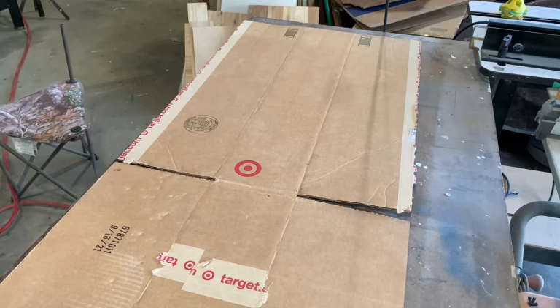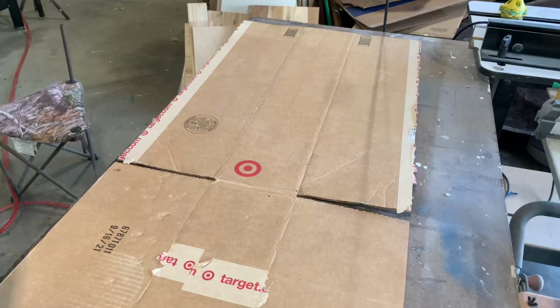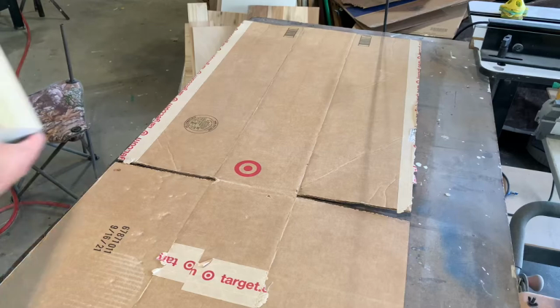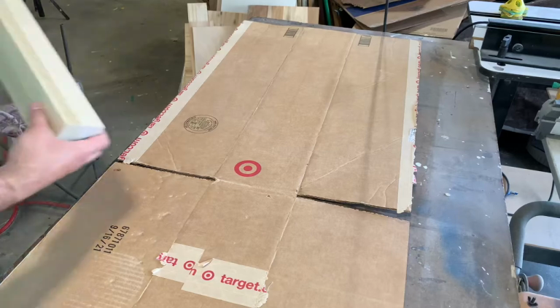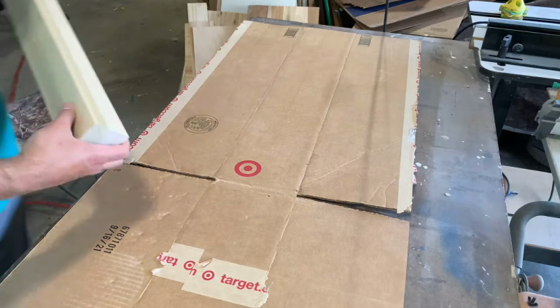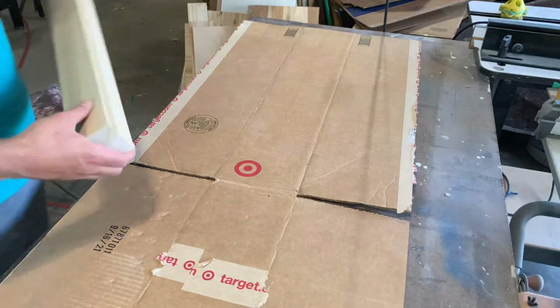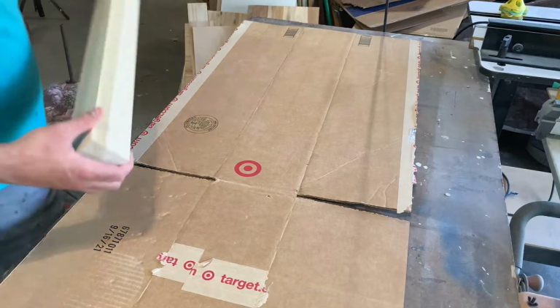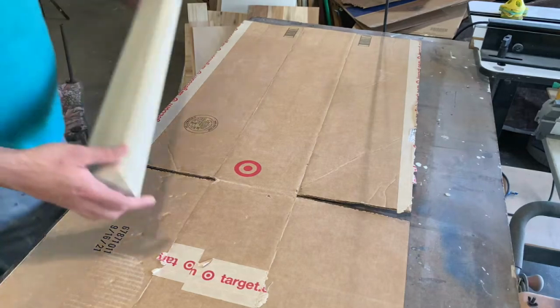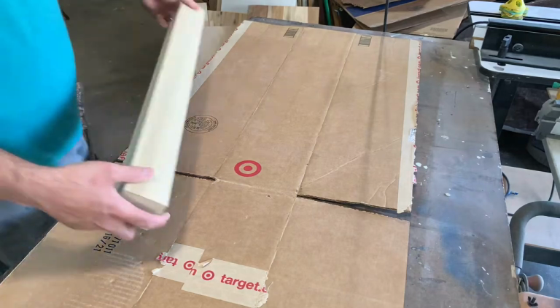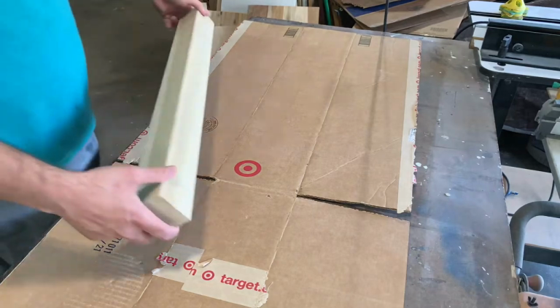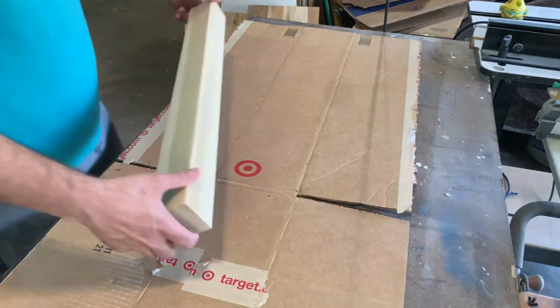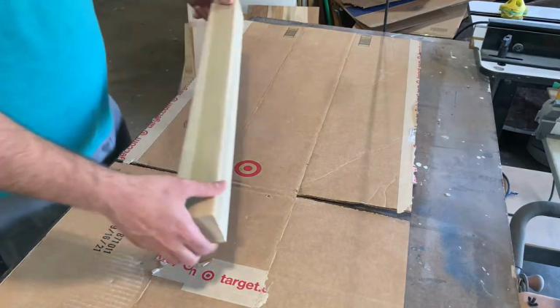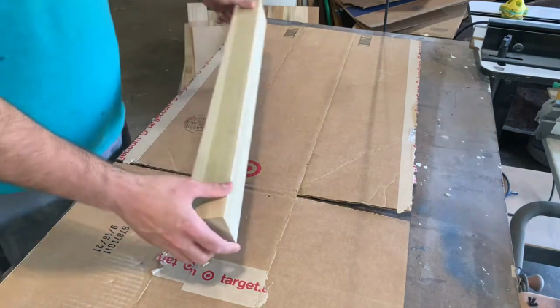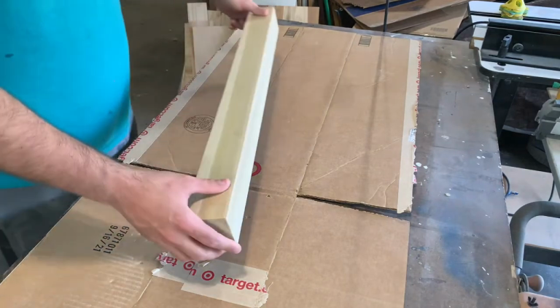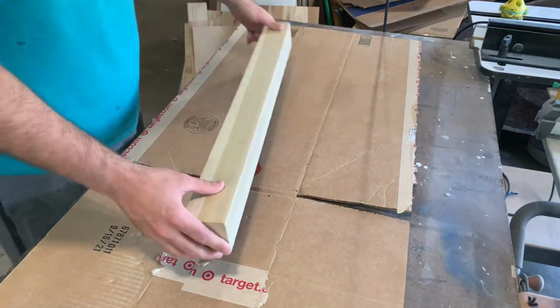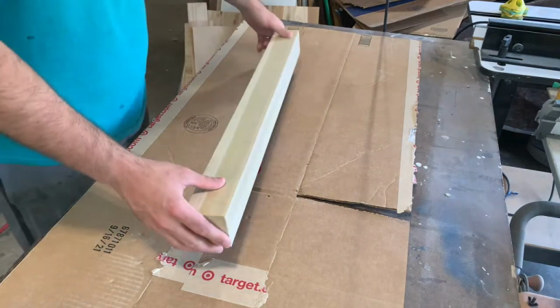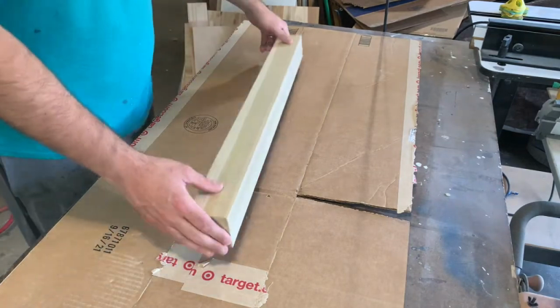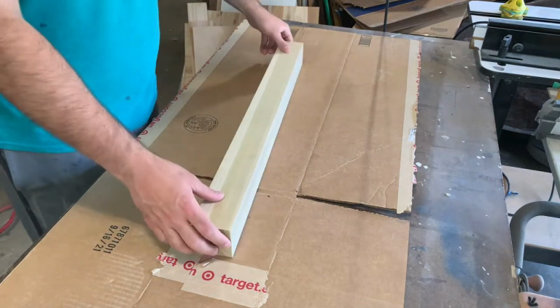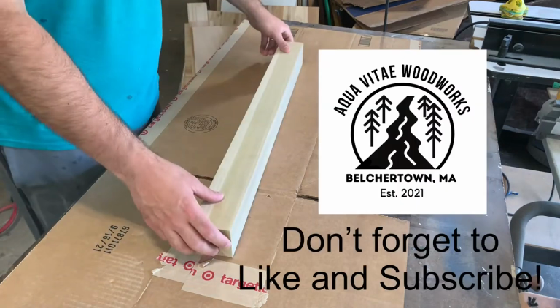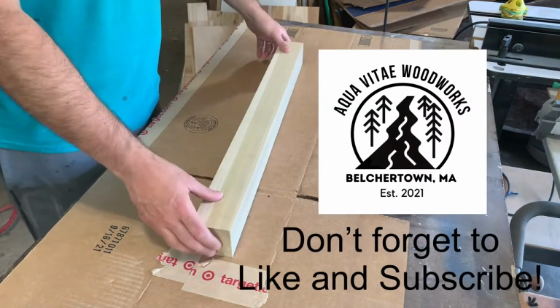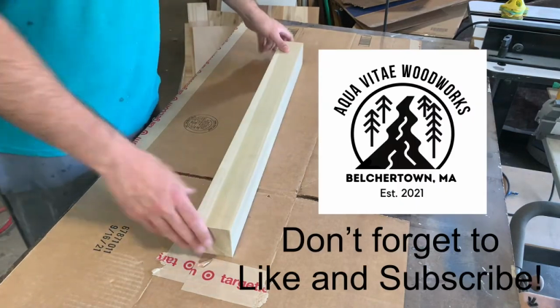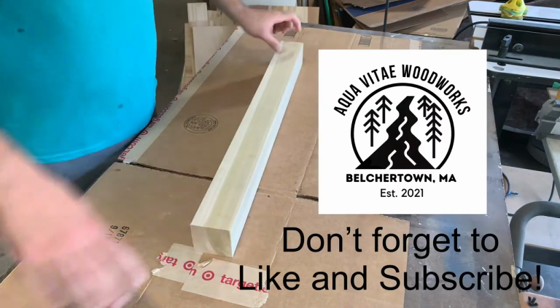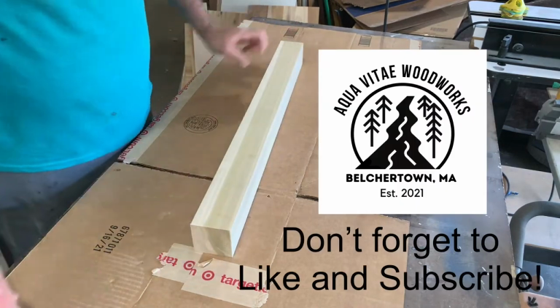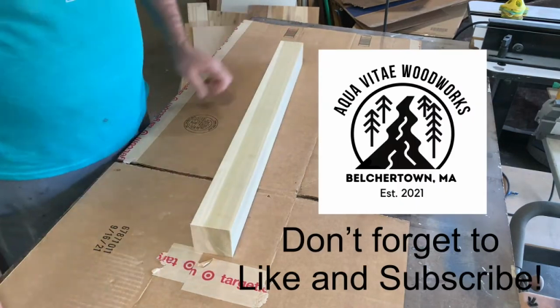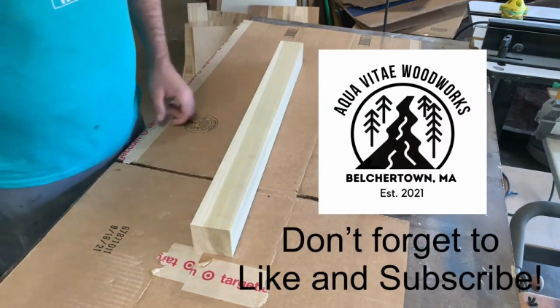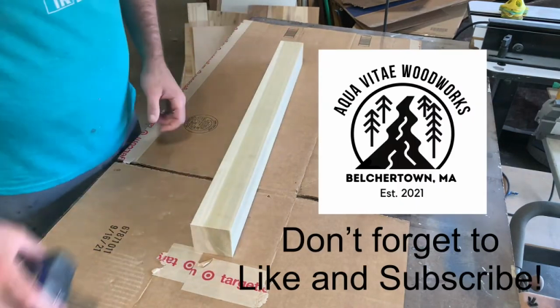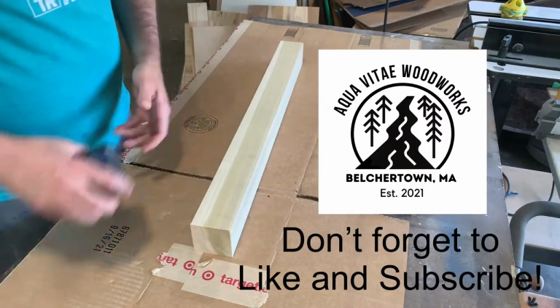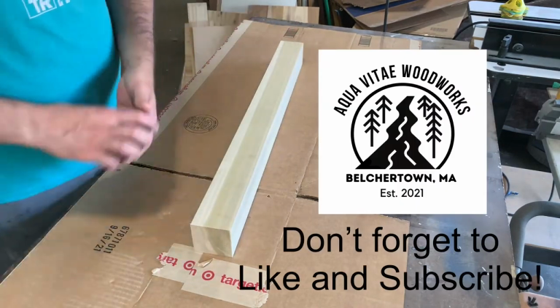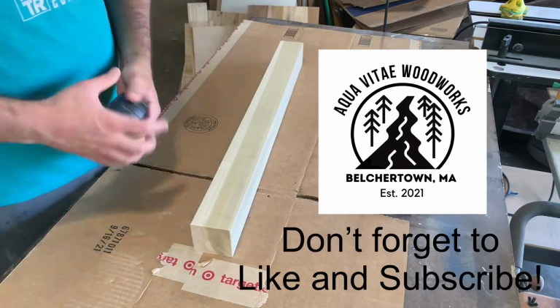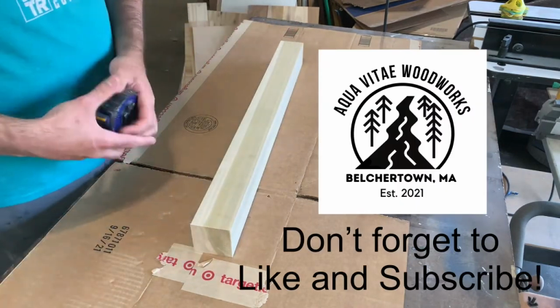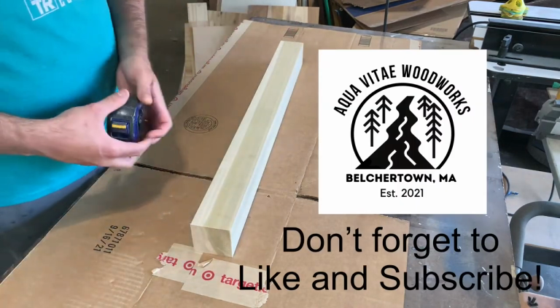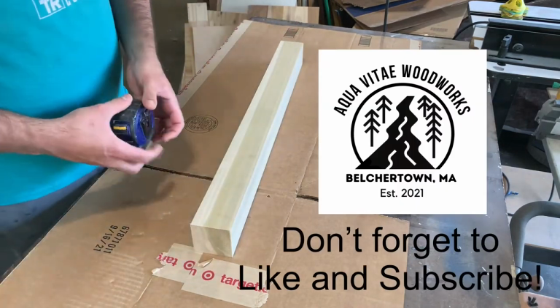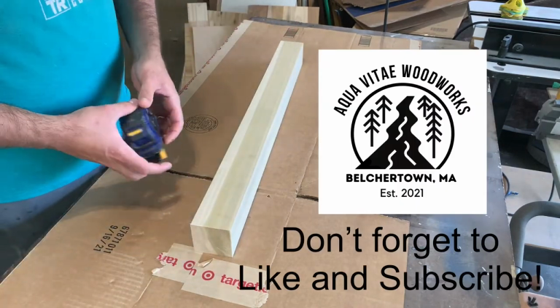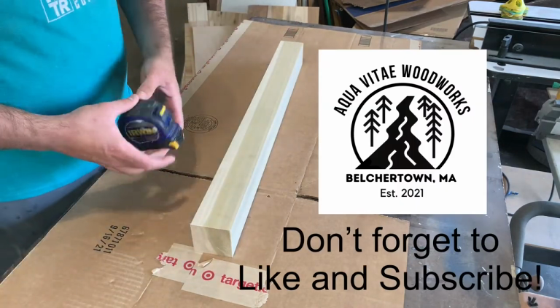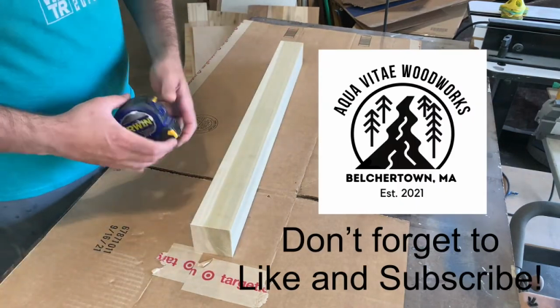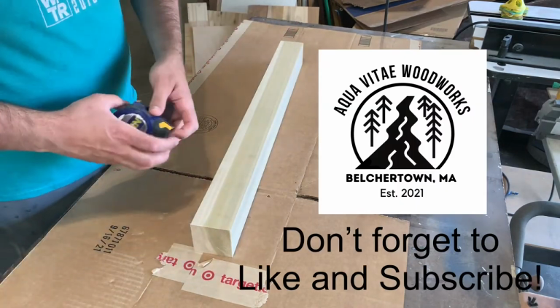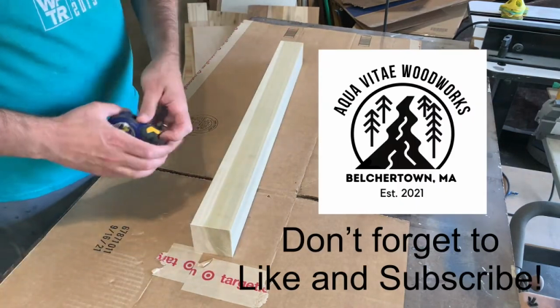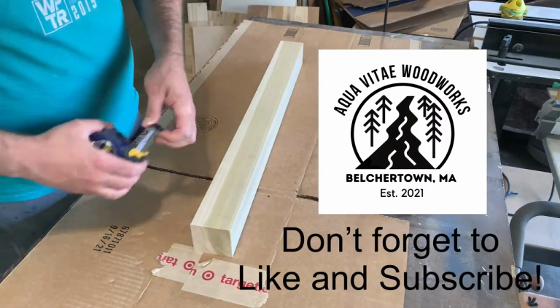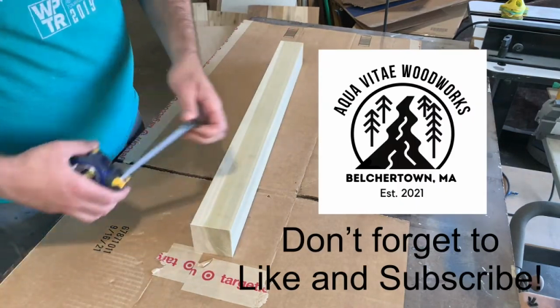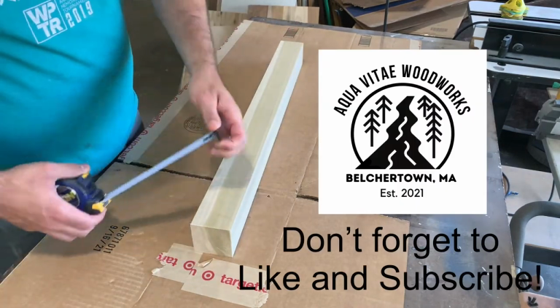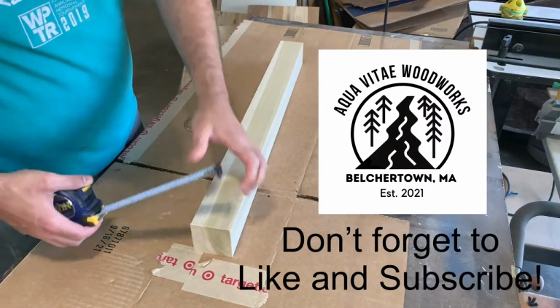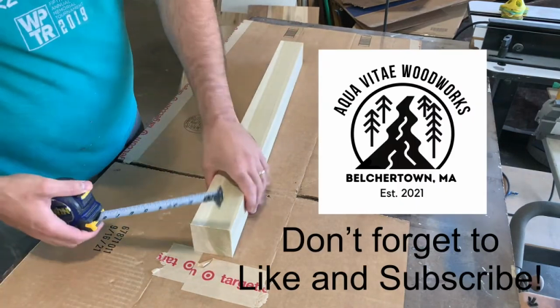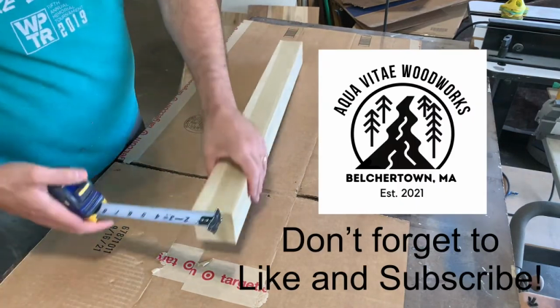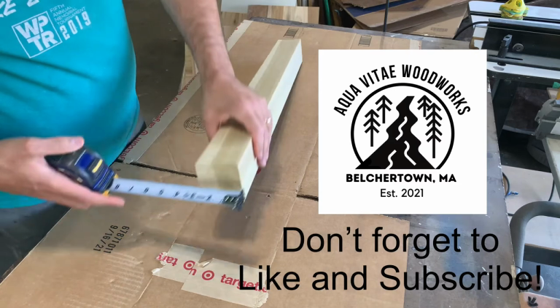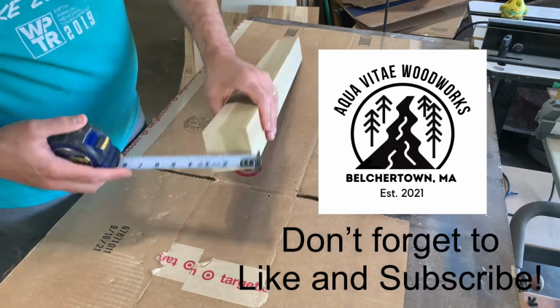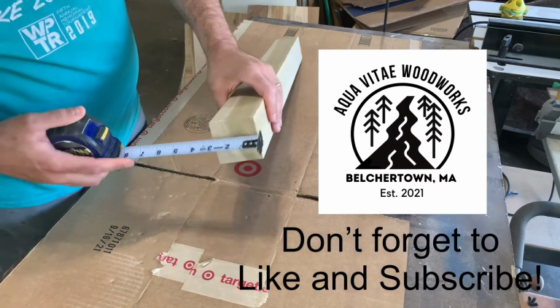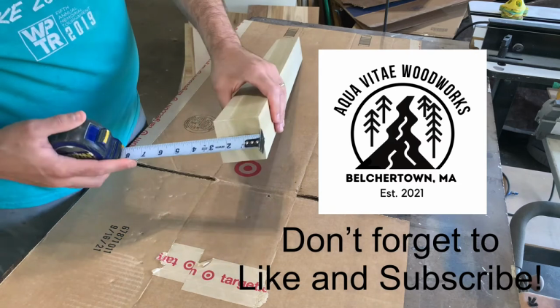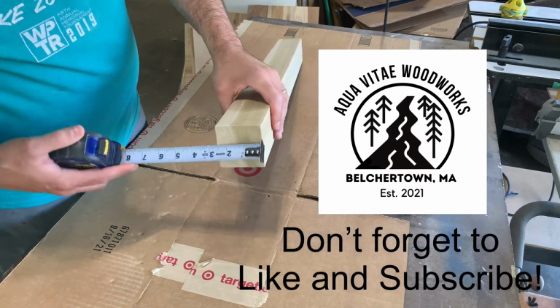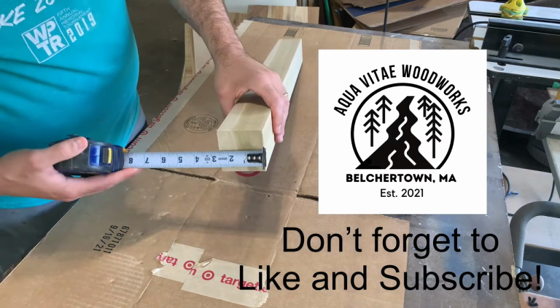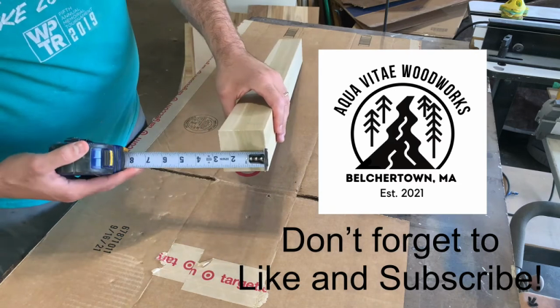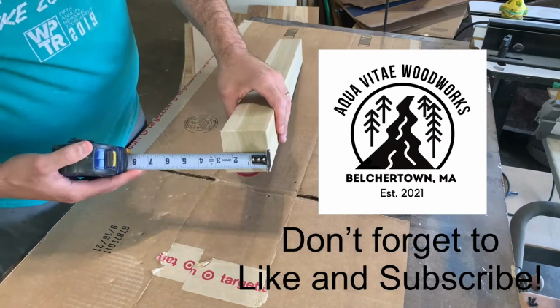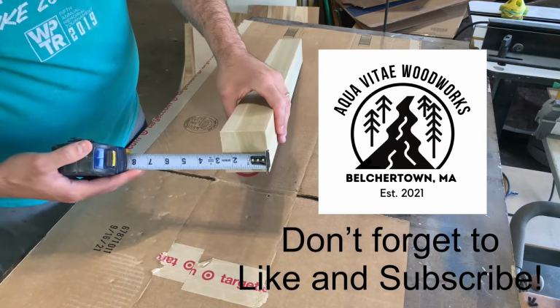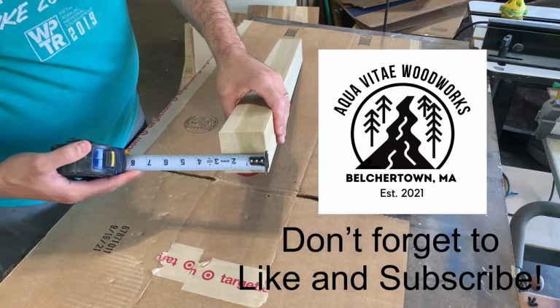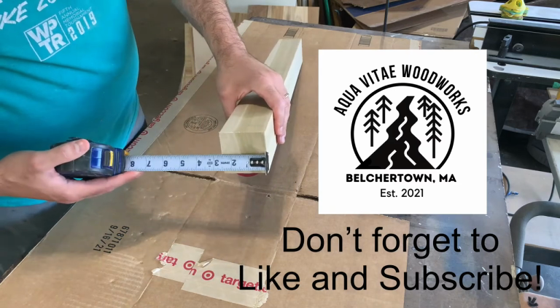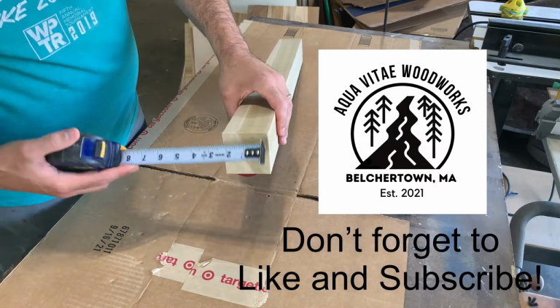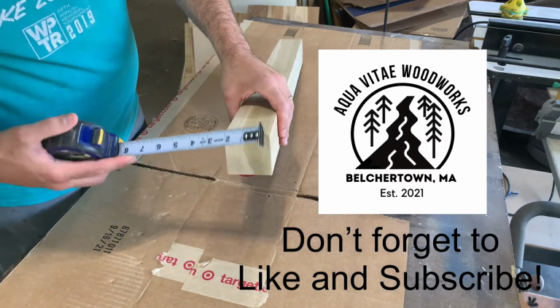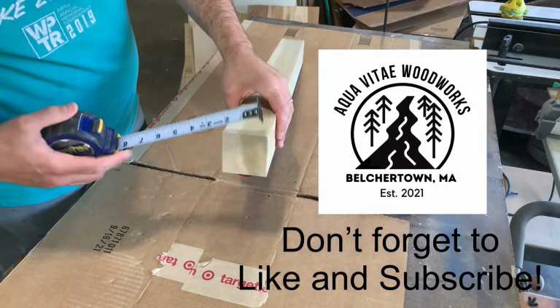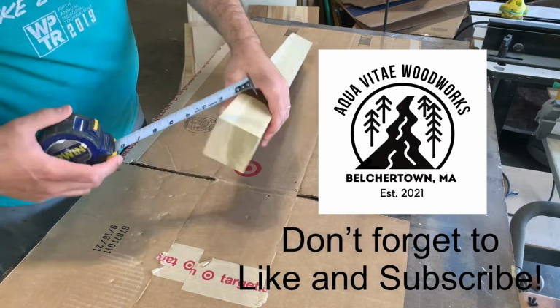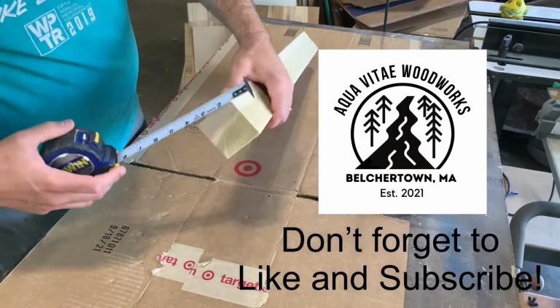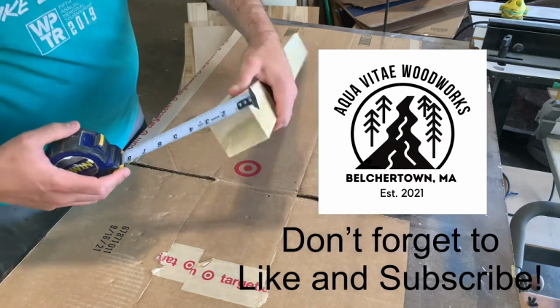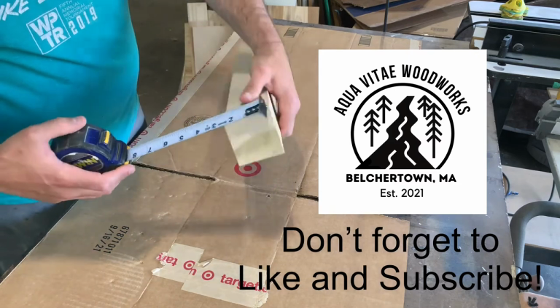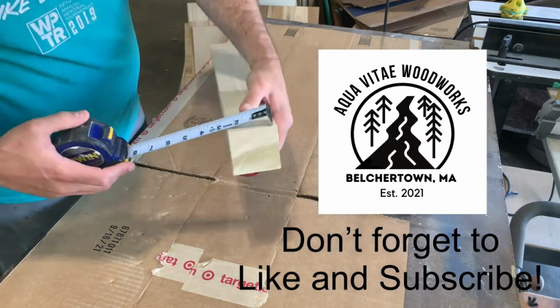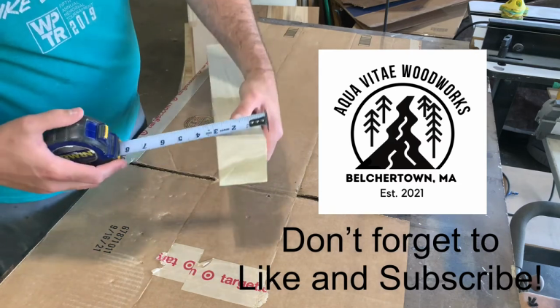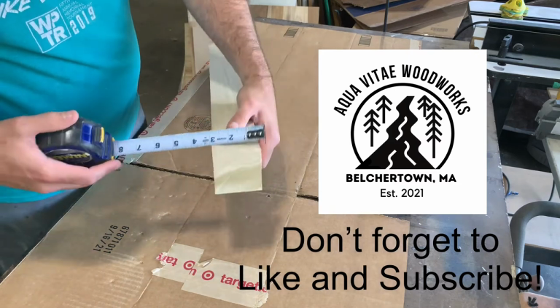Hello YouTube and welcome back to Aqua Vida Woodworks. I'm Justin and today I'm going to be showing you how I made these alphabet blocks for my daughter Emerson.